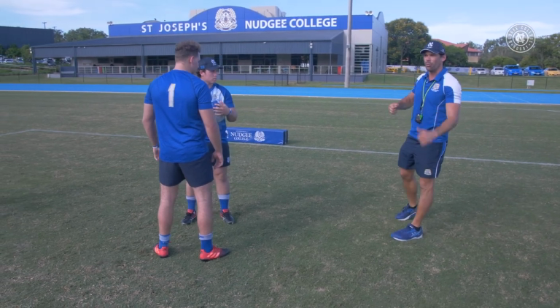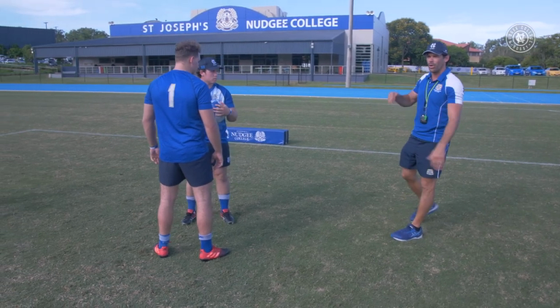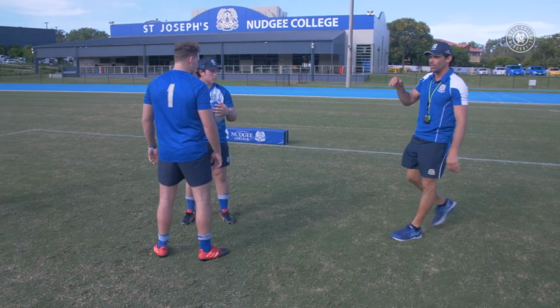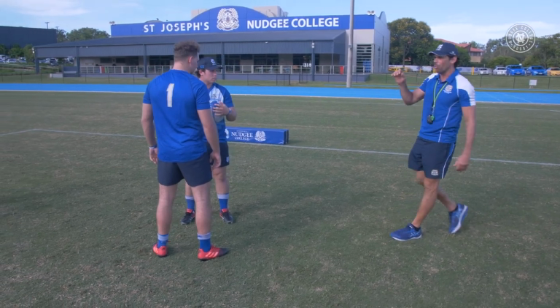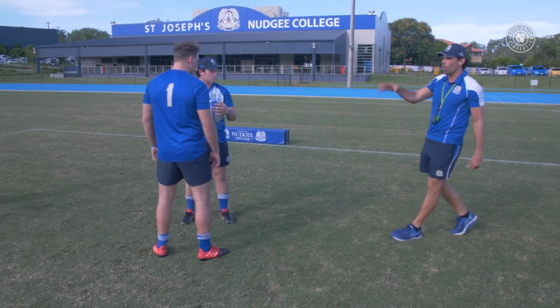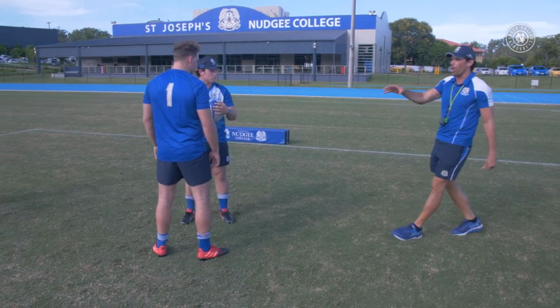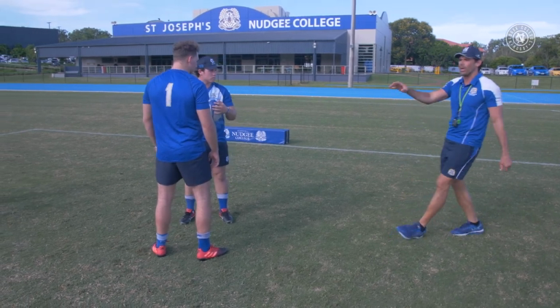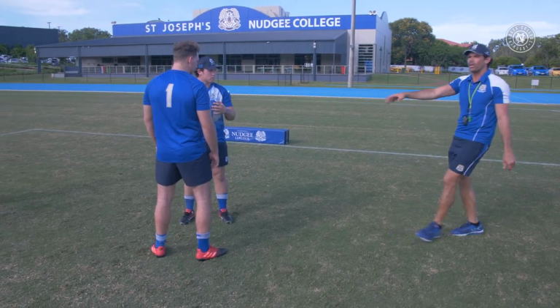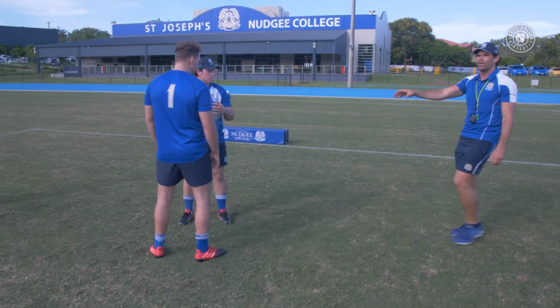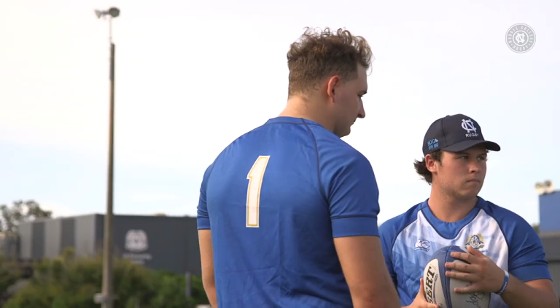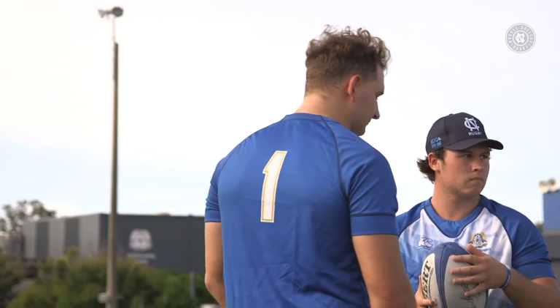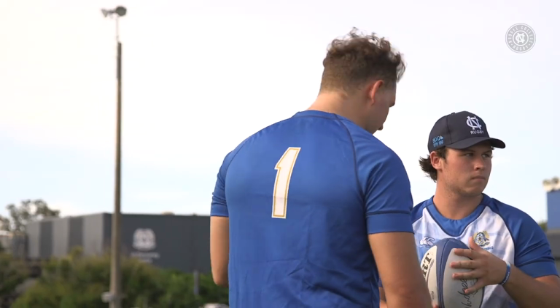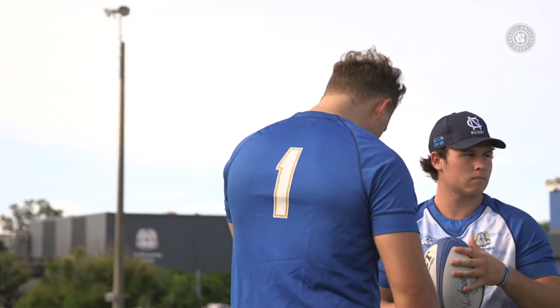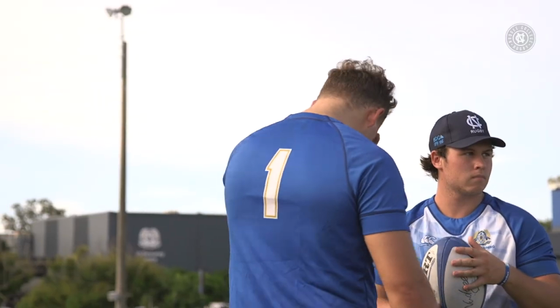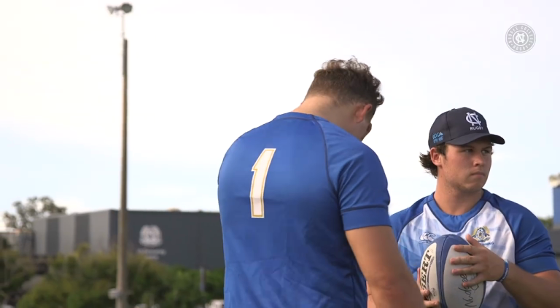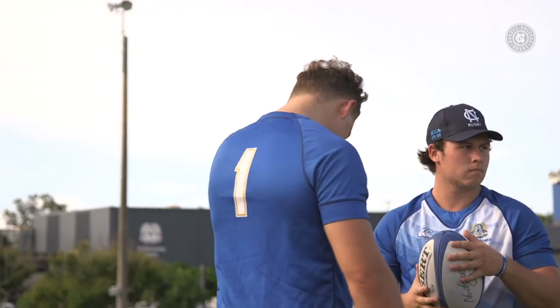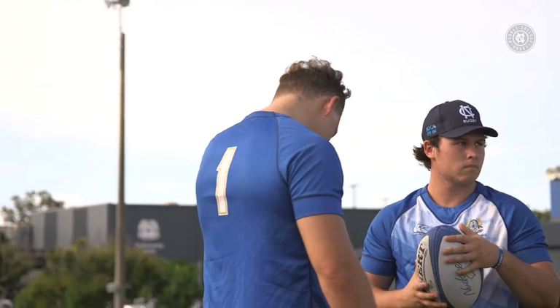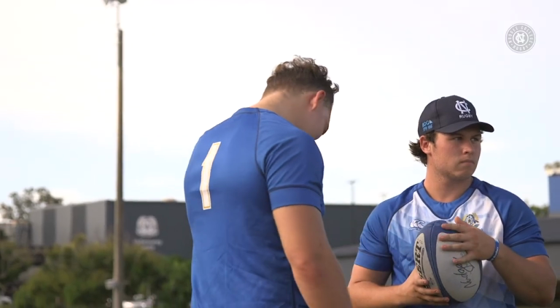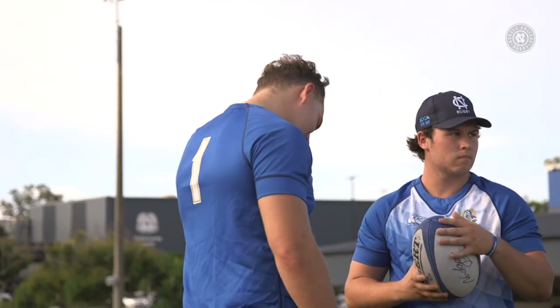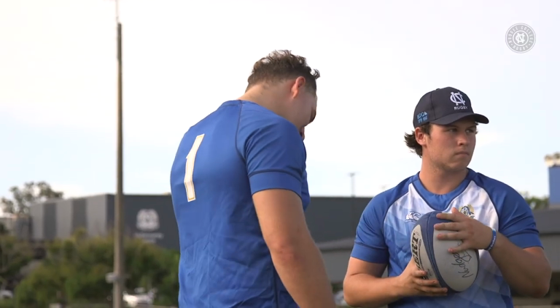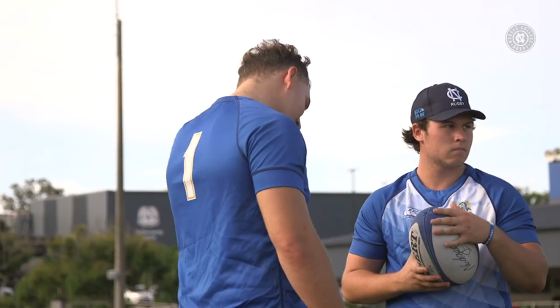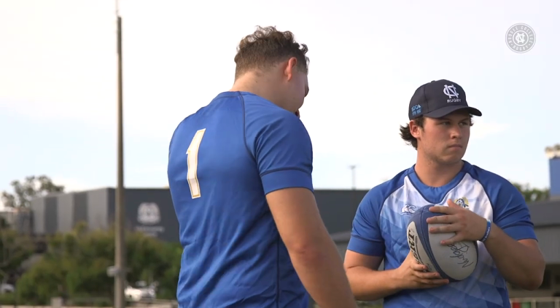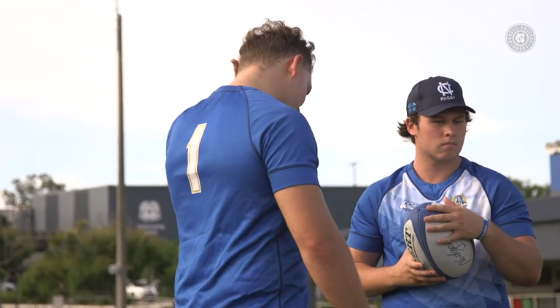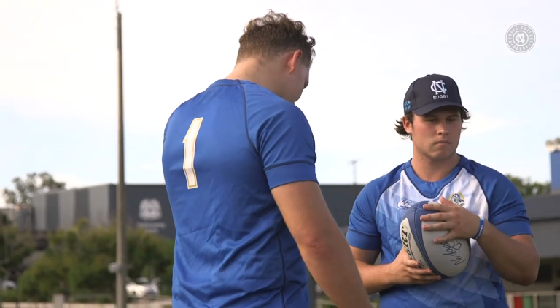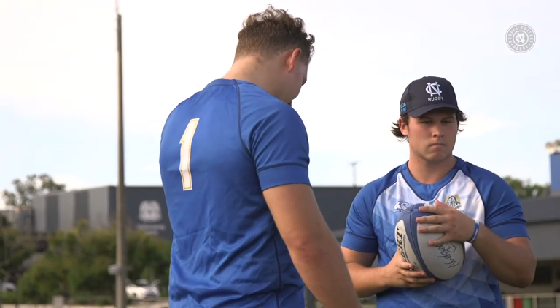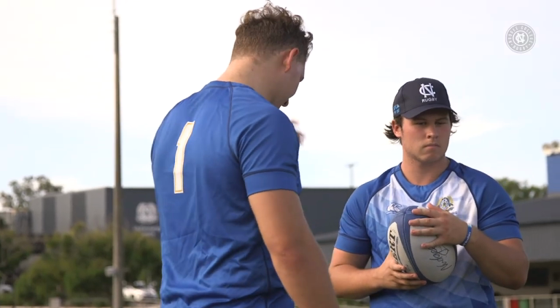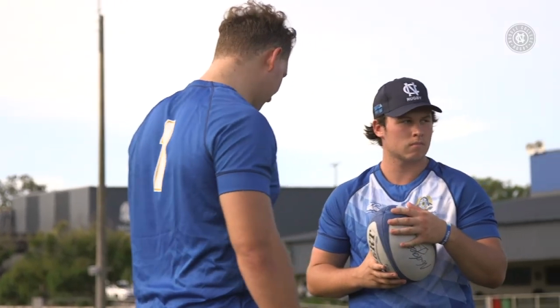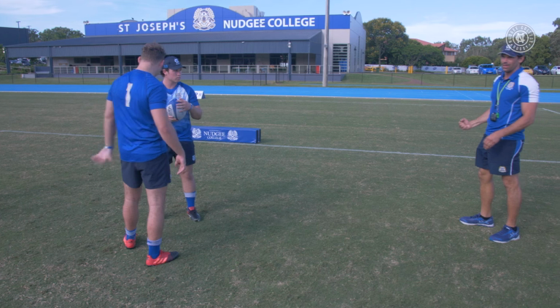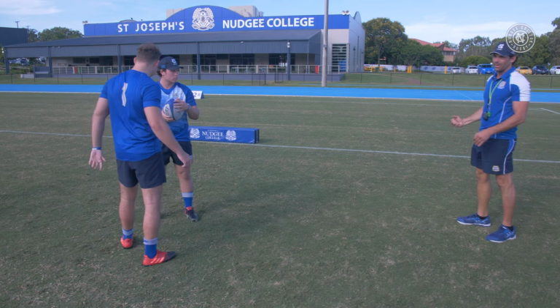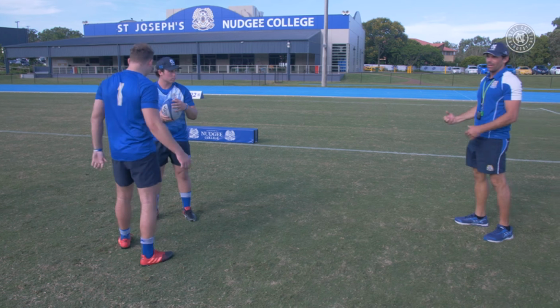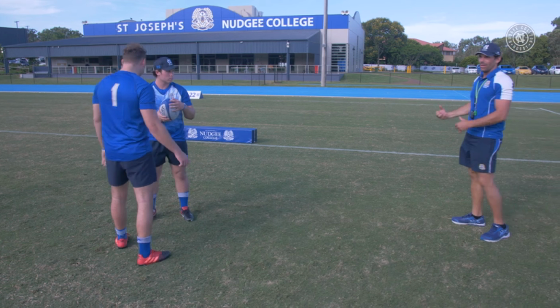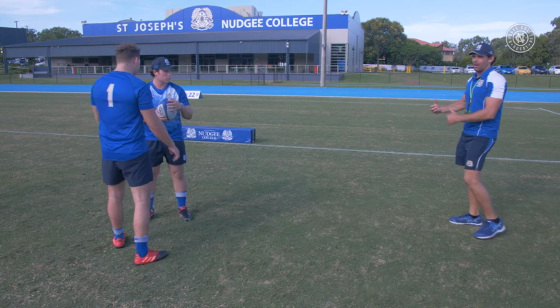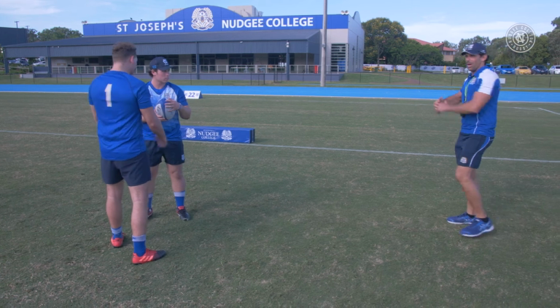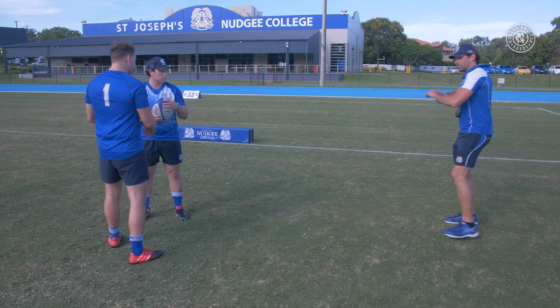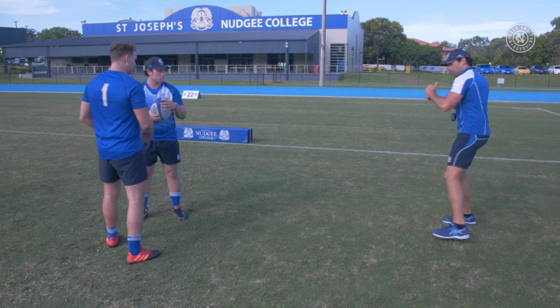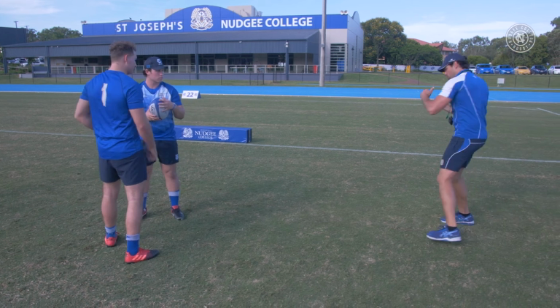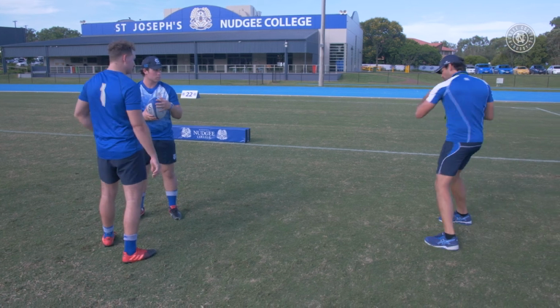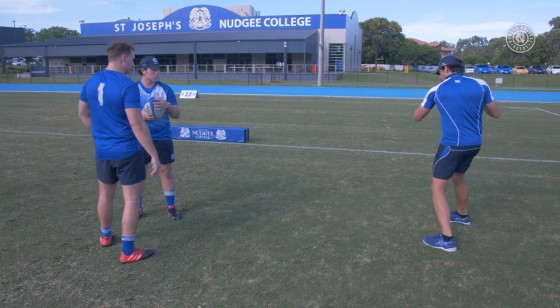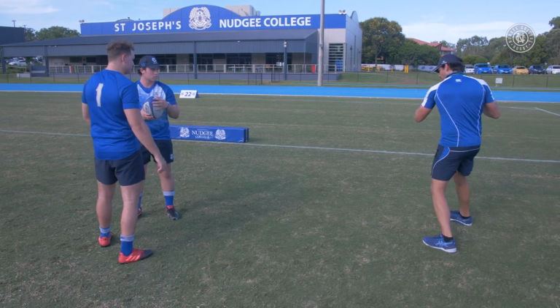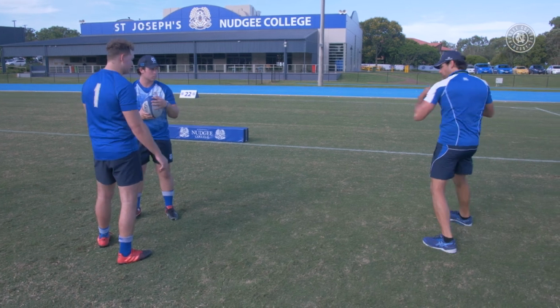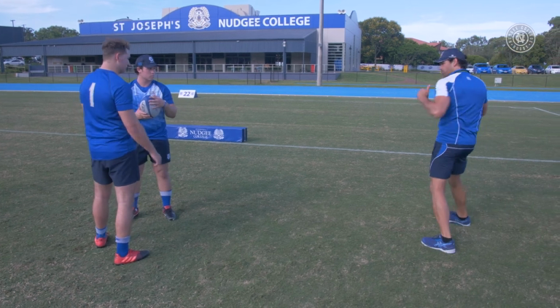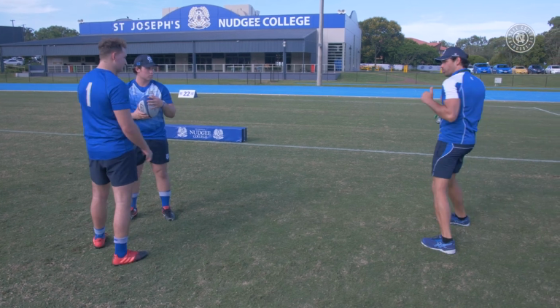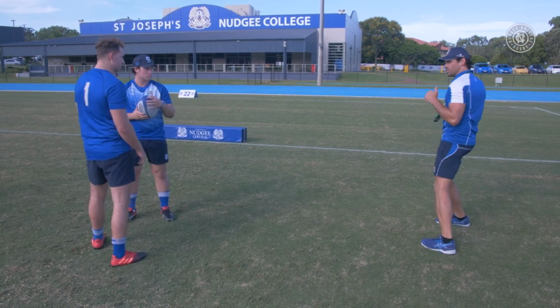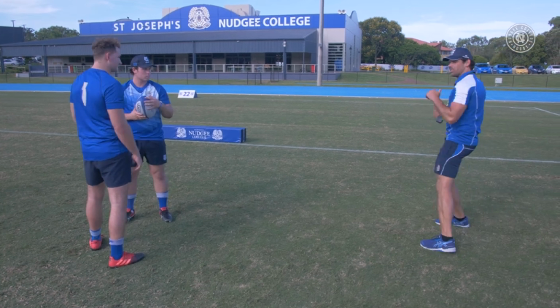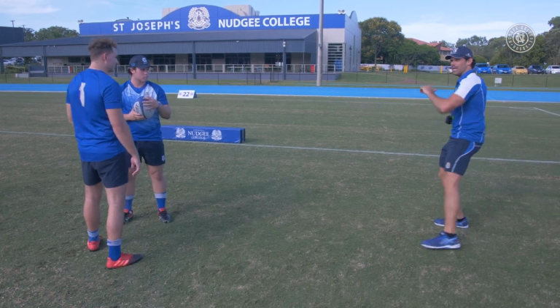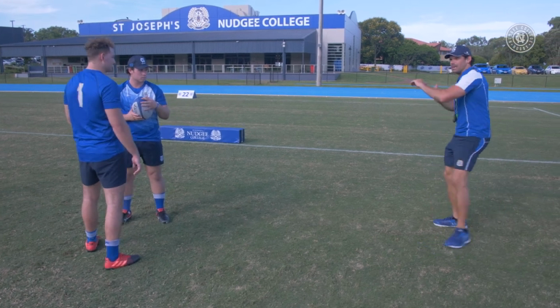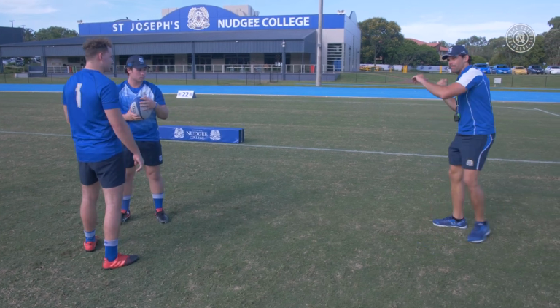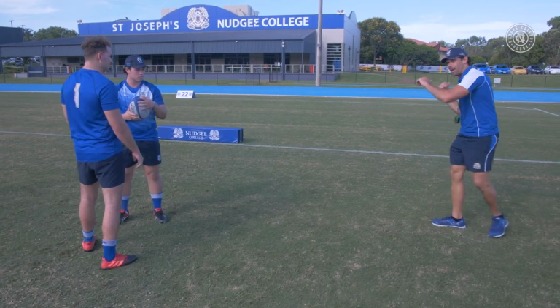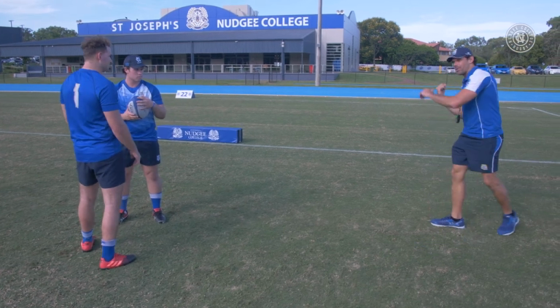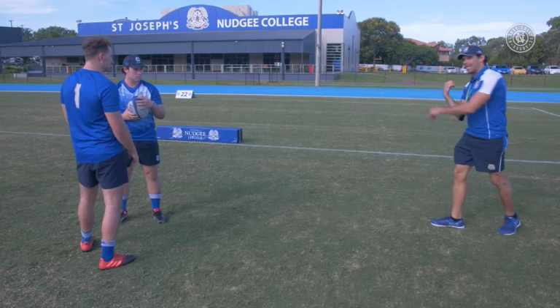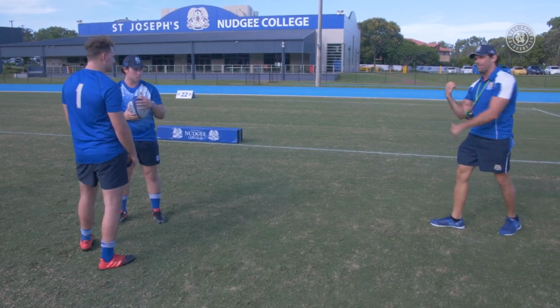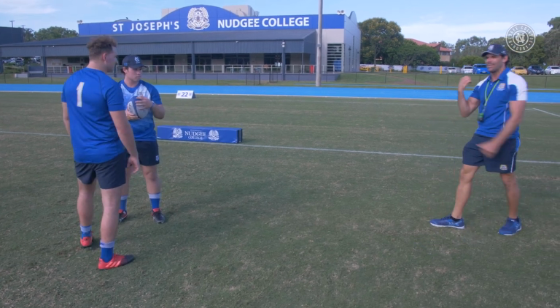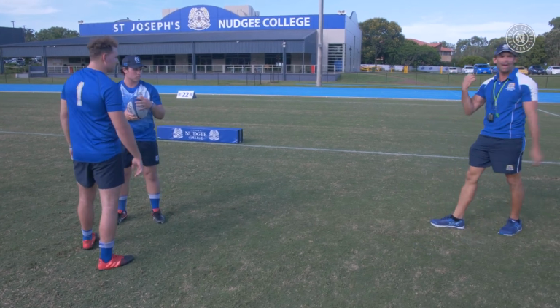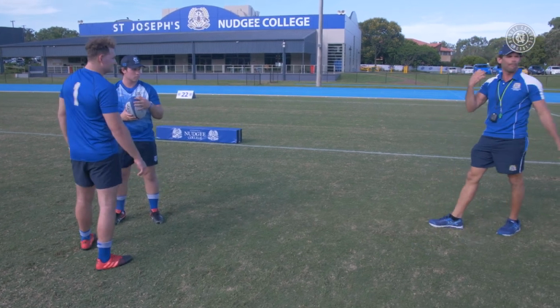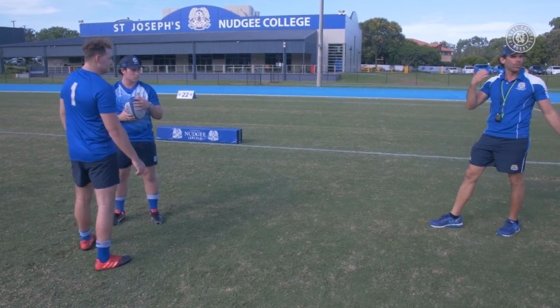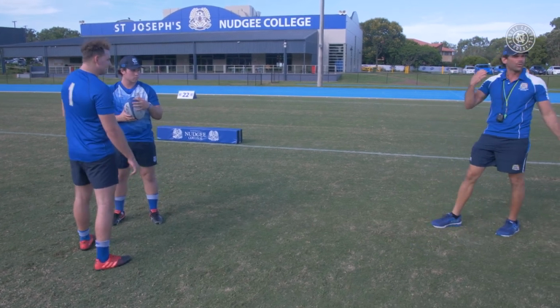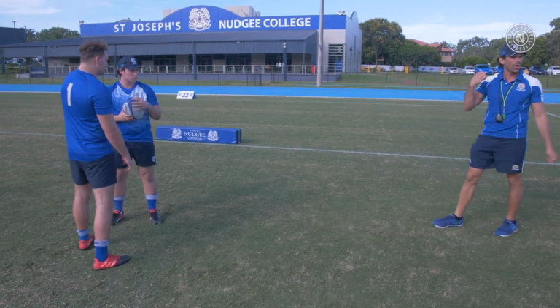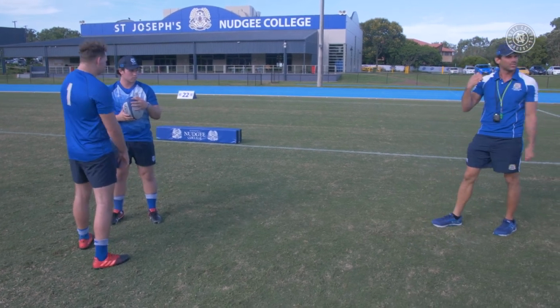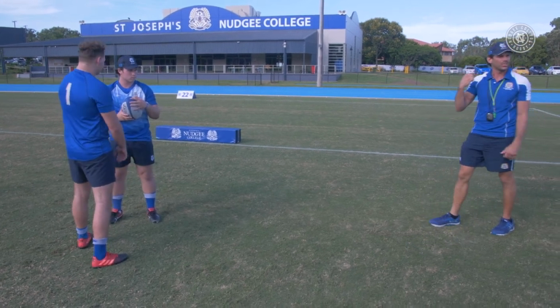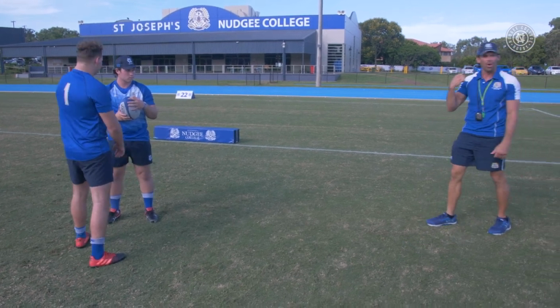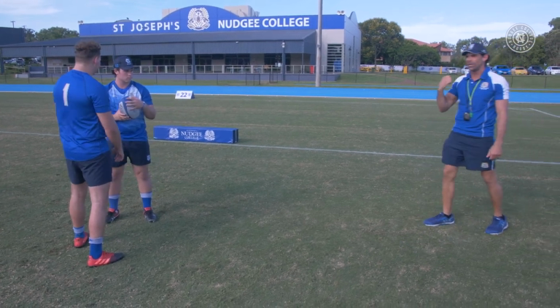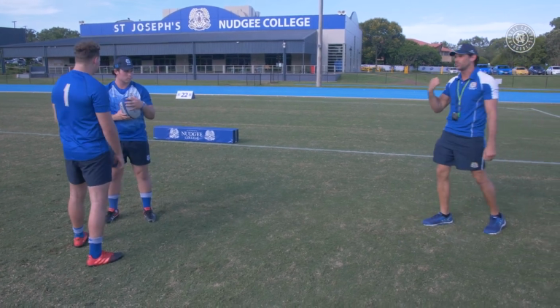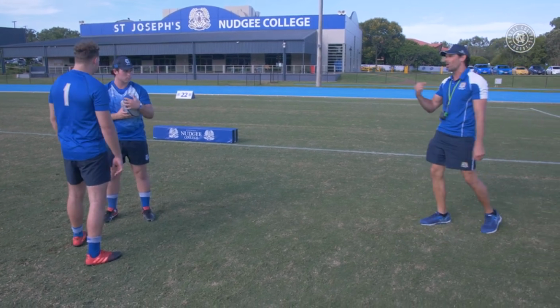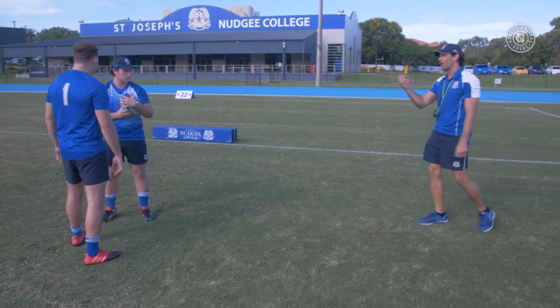I want you to work the ball carry — make it hard for him. We're shifting, we're twisting, and we're keeping that ball nice and high and tight.